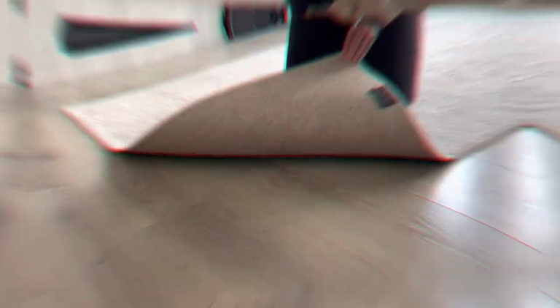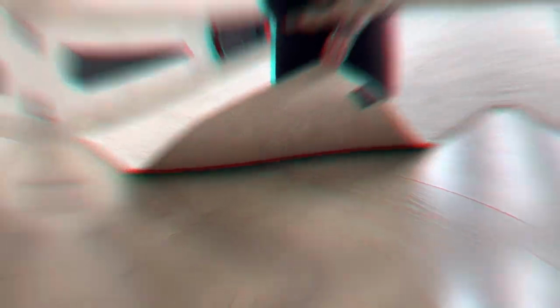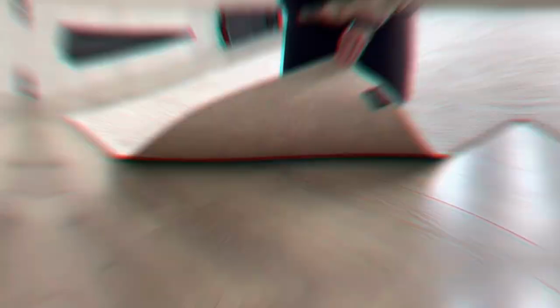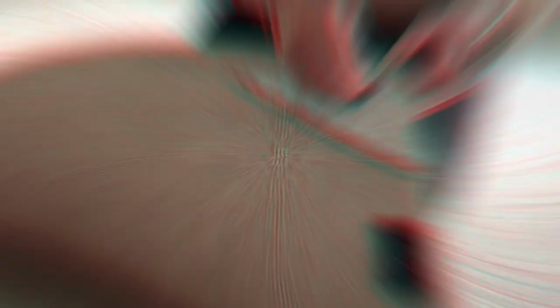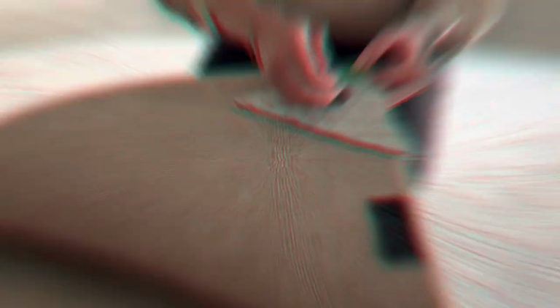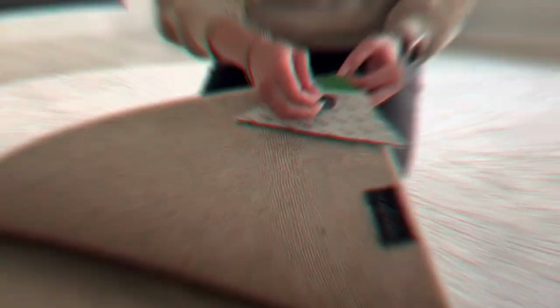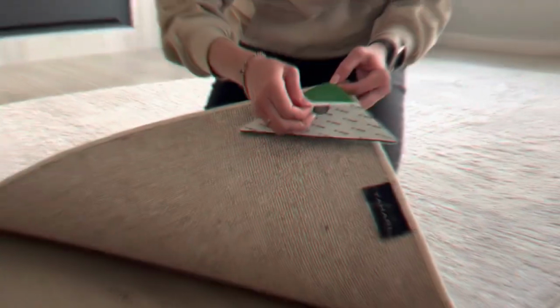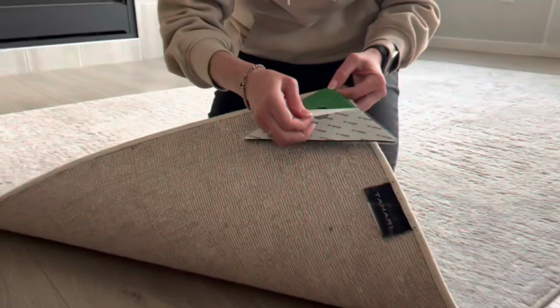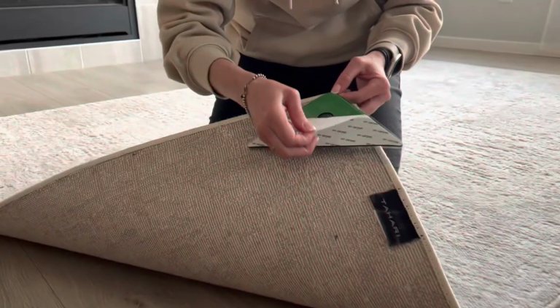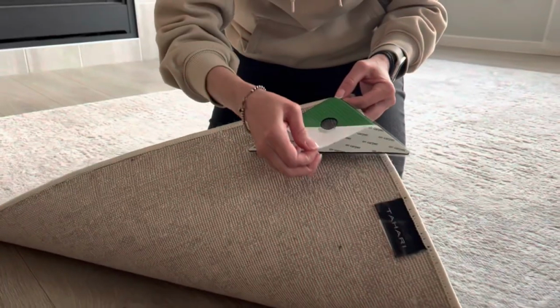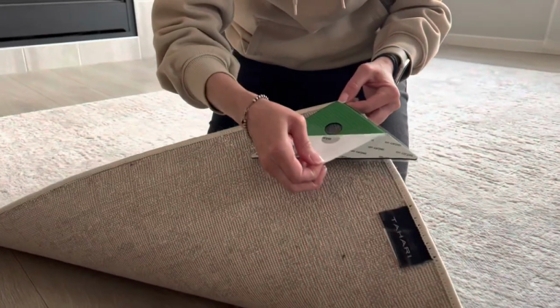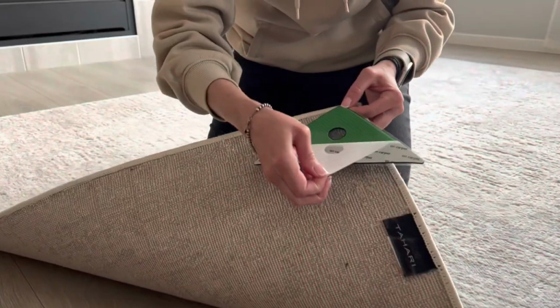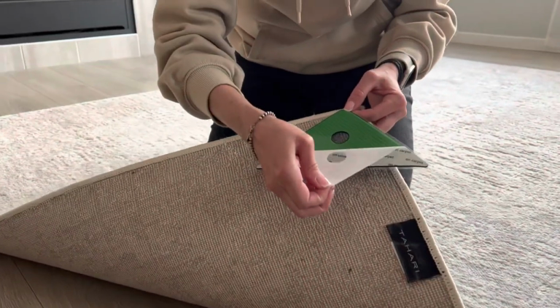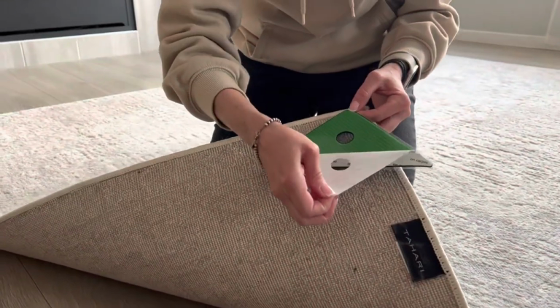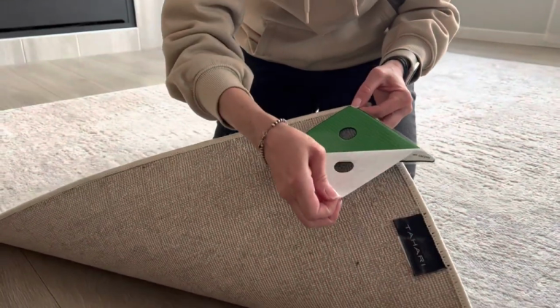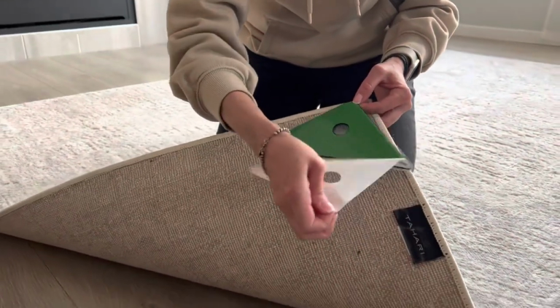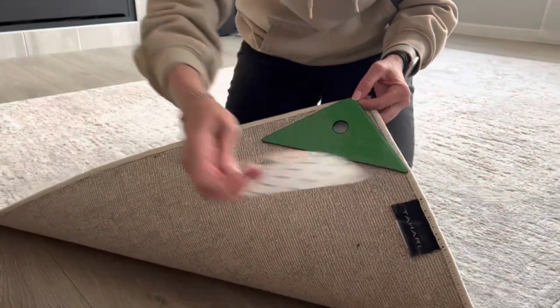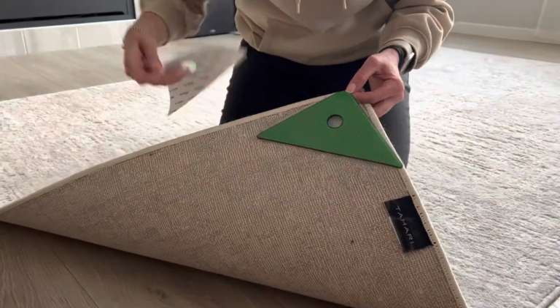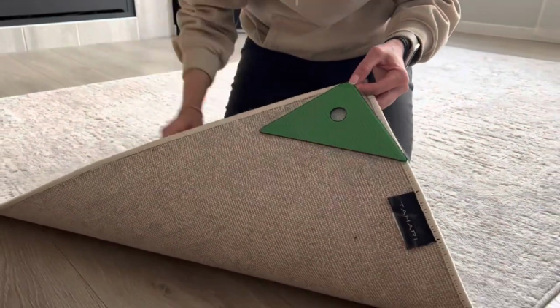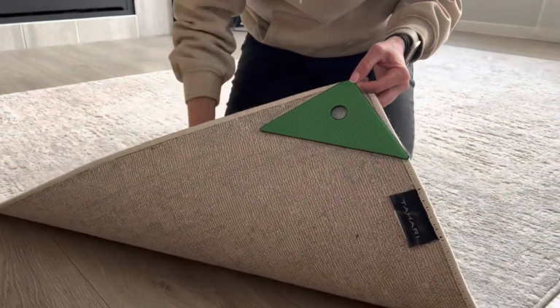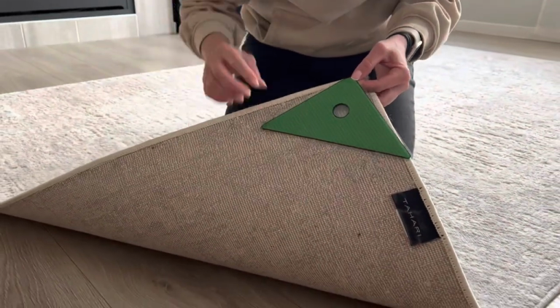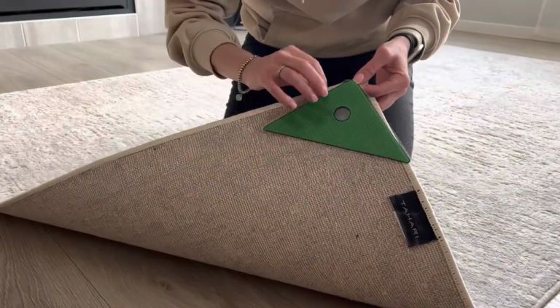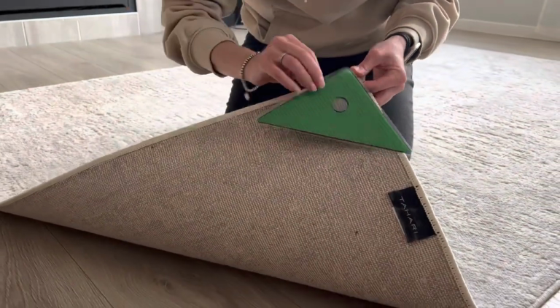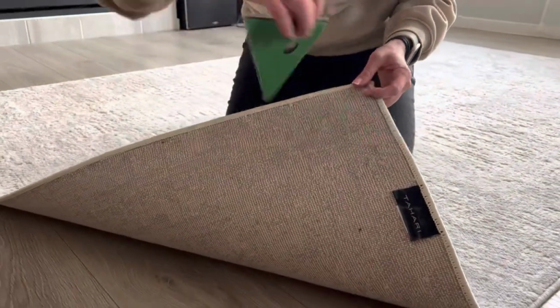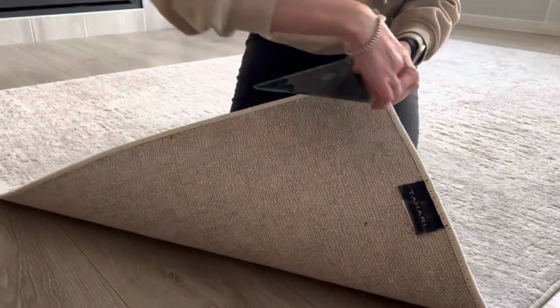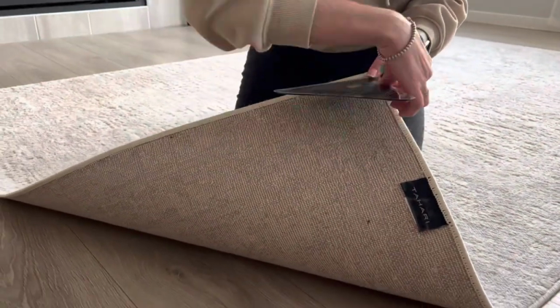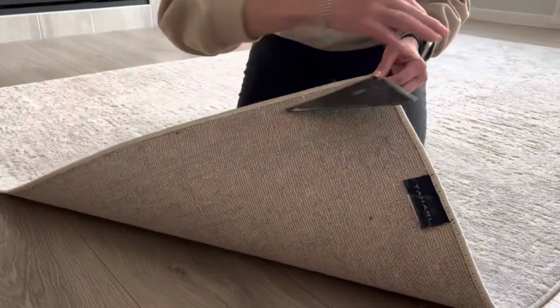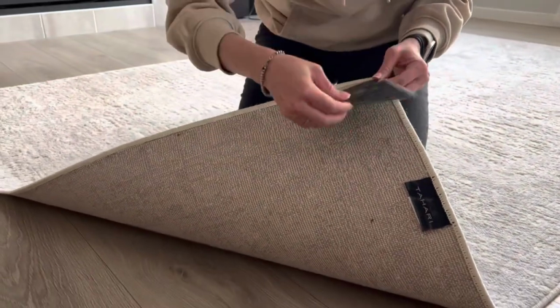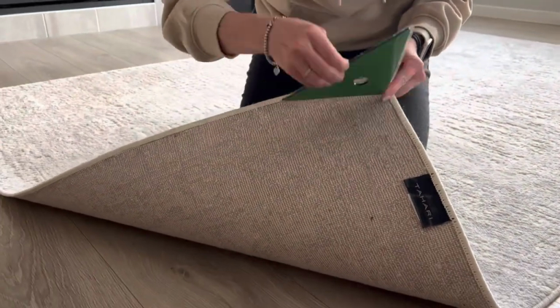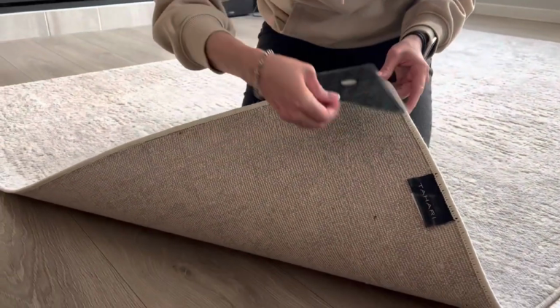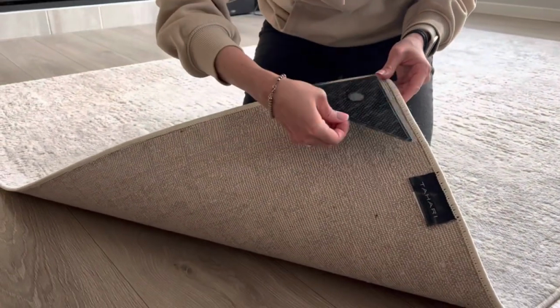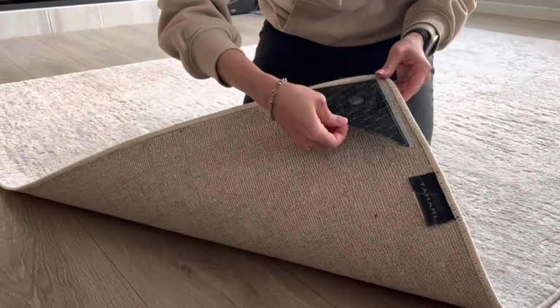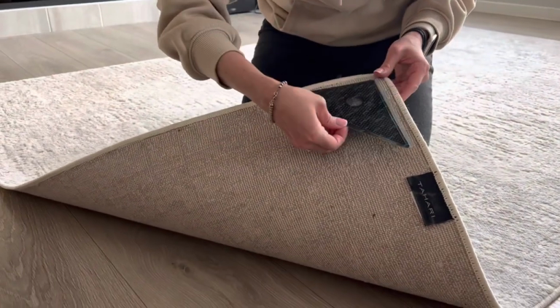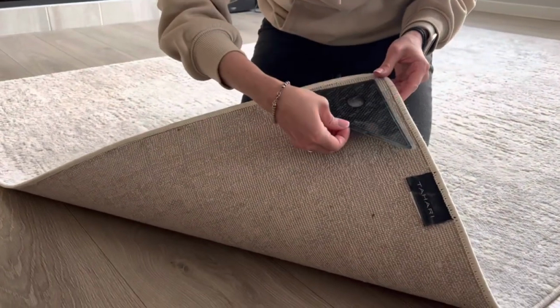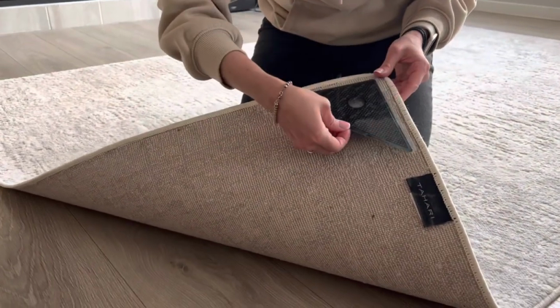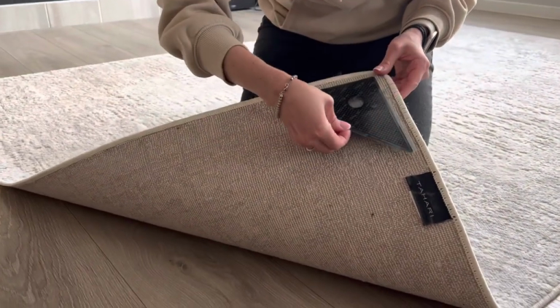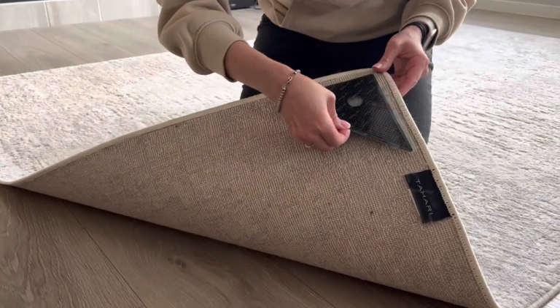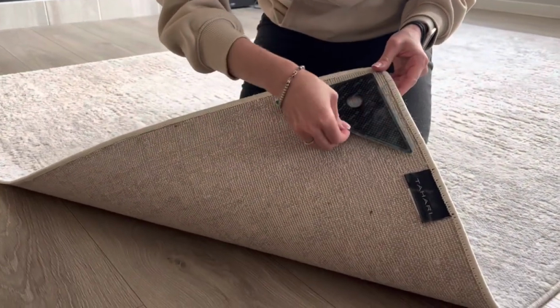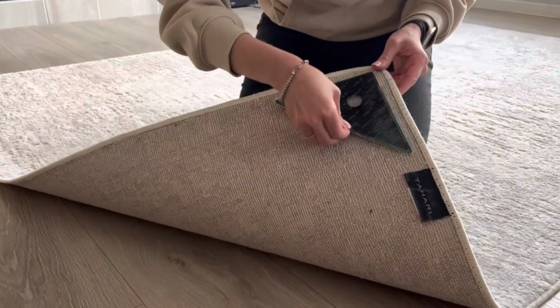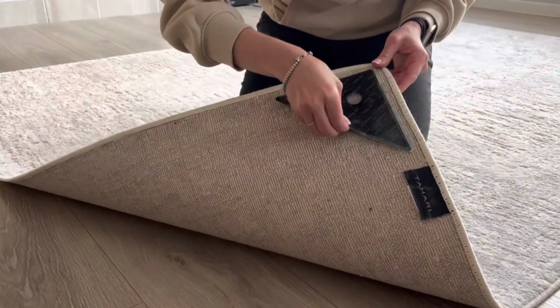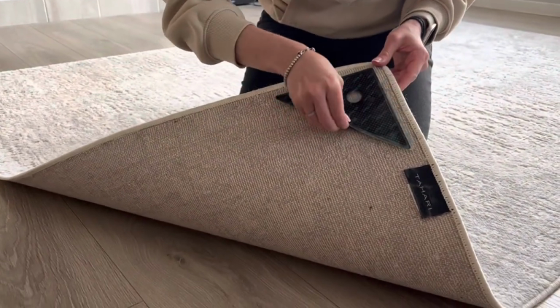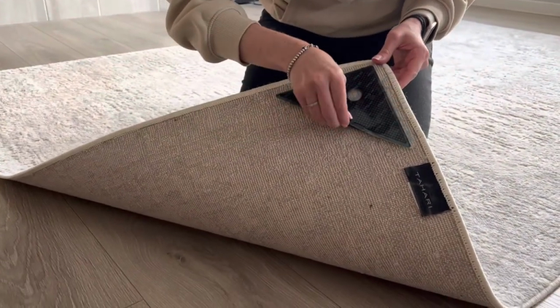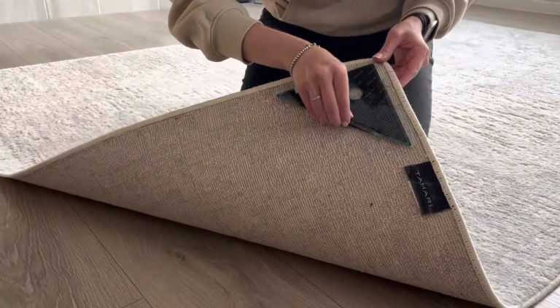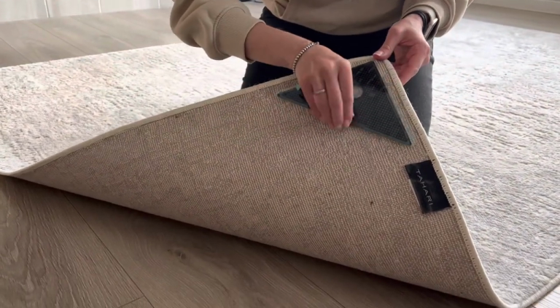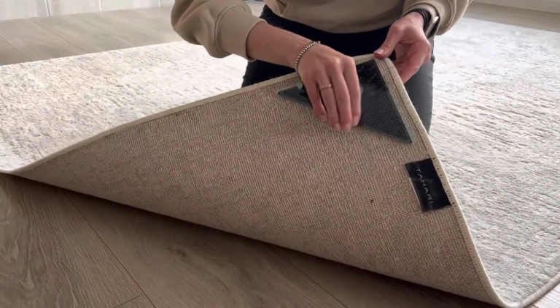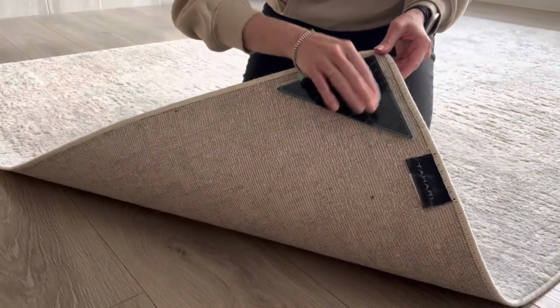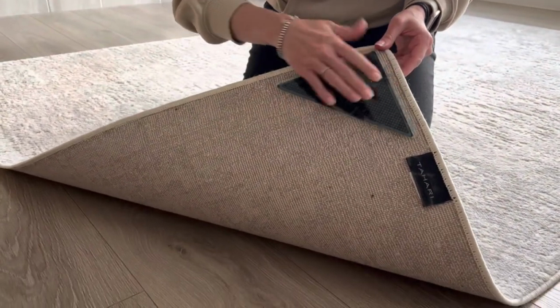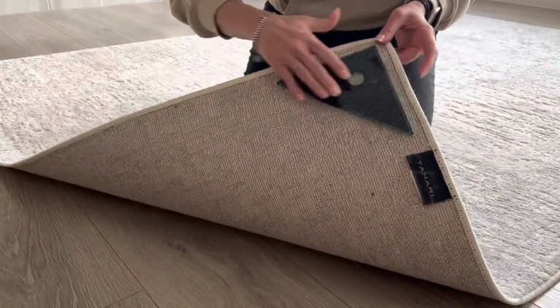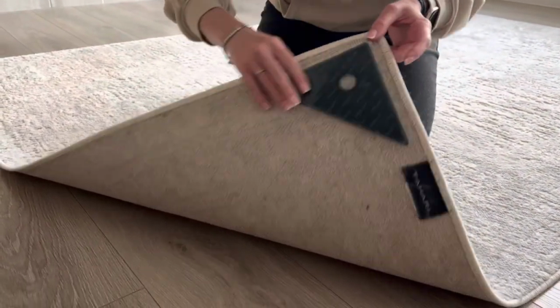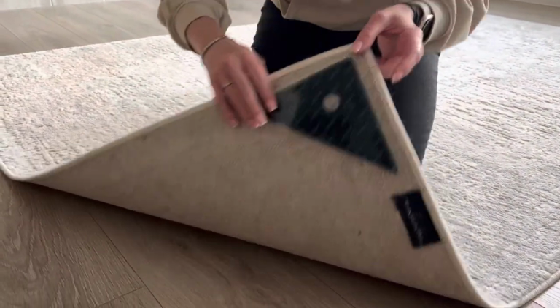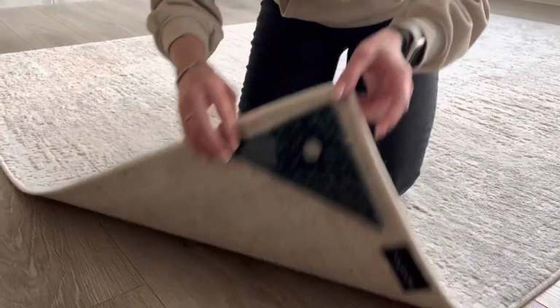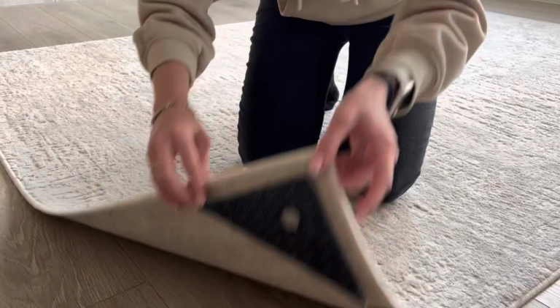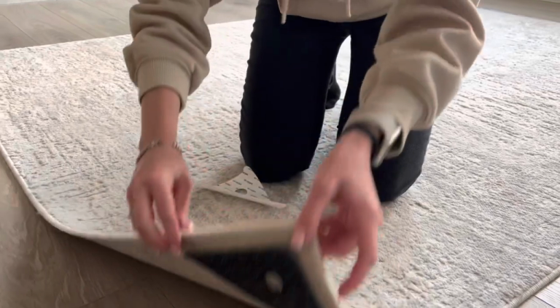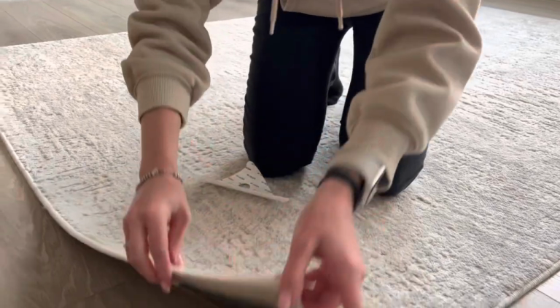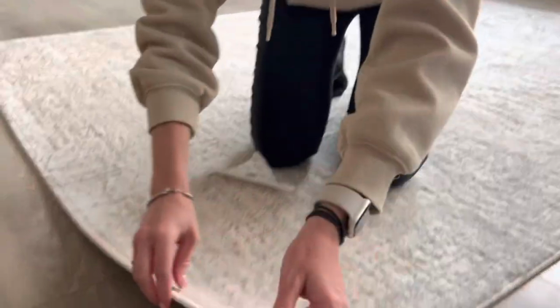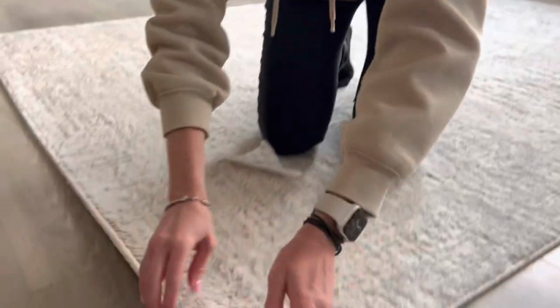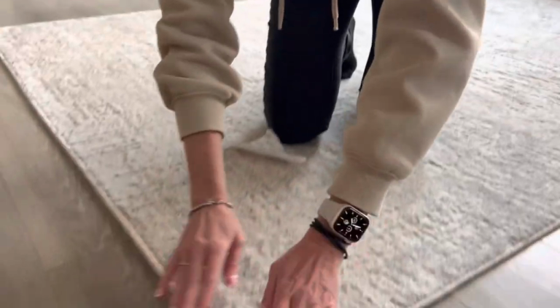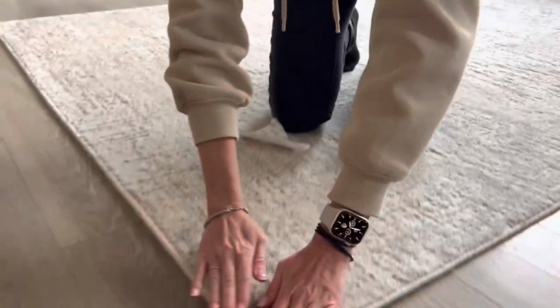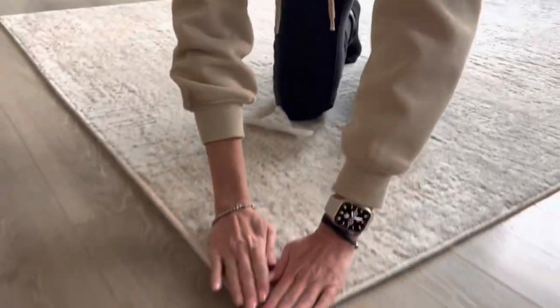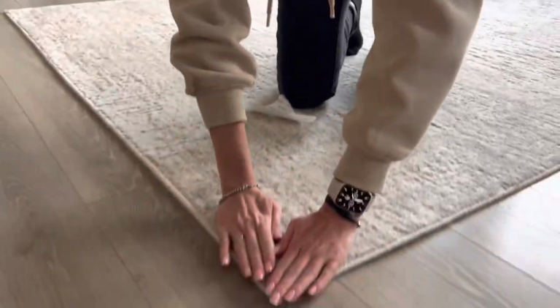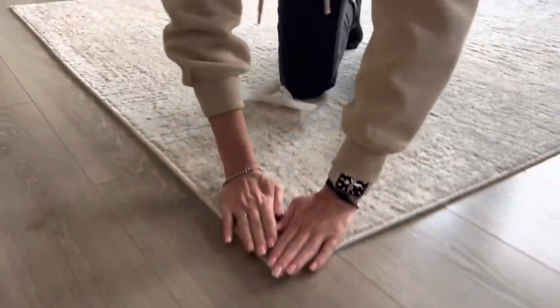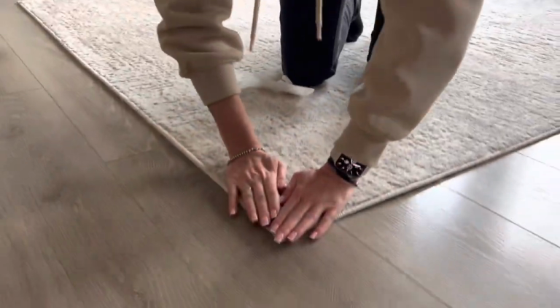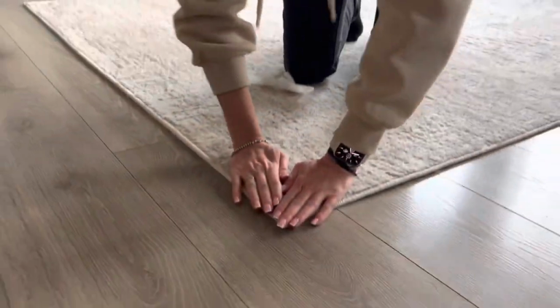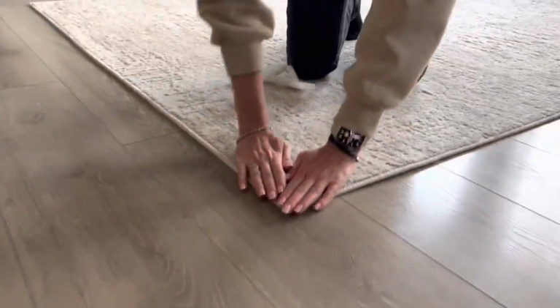Then remove the protective film from the side facing the rug and firmly press against it. Repeat for all corners.